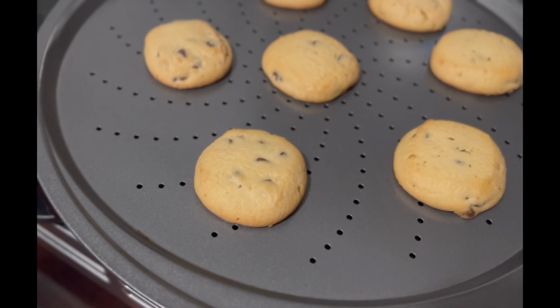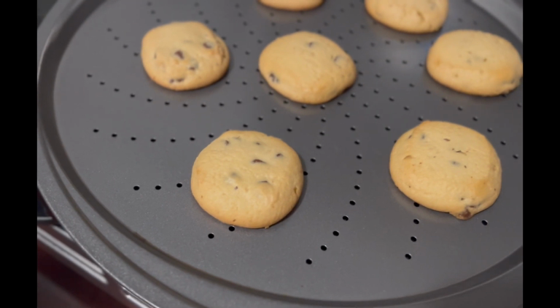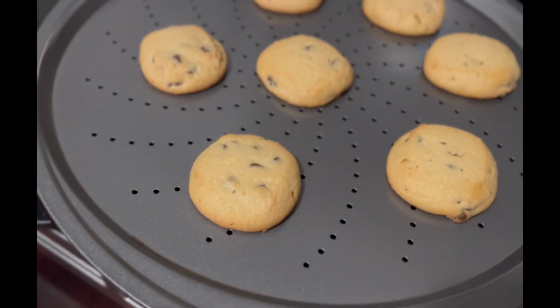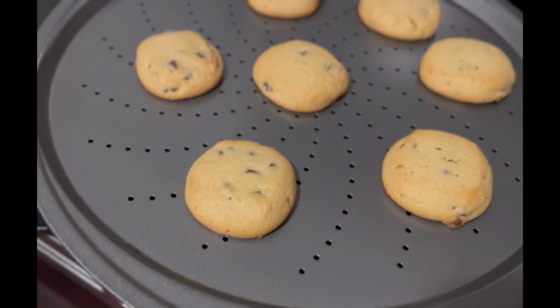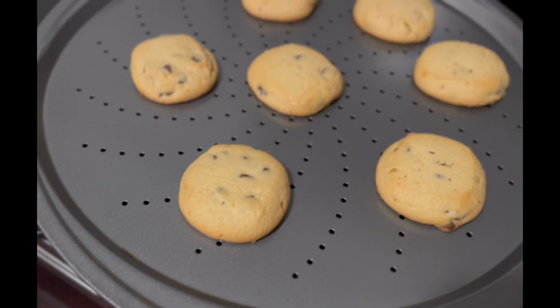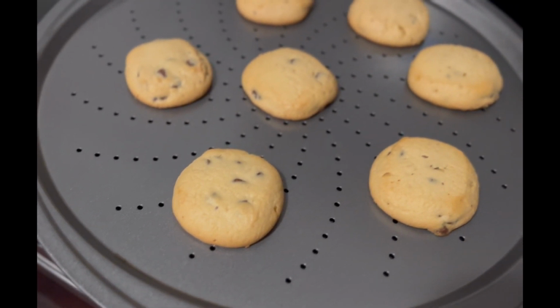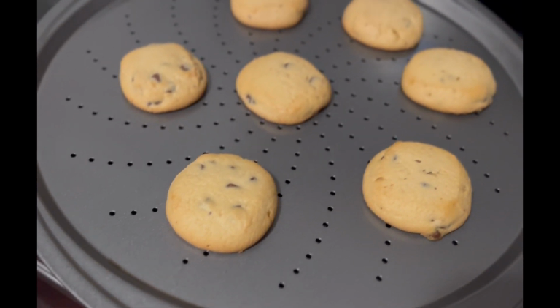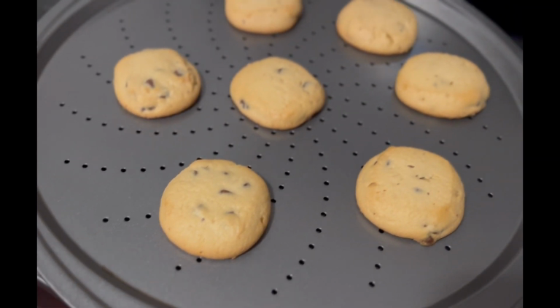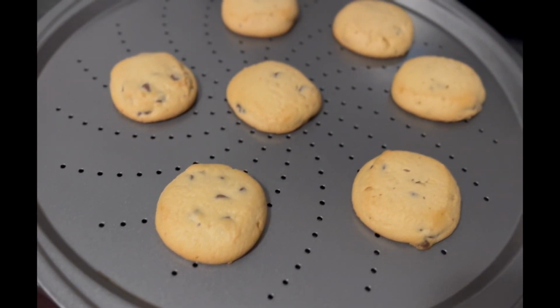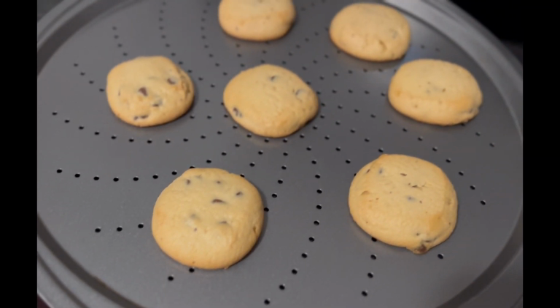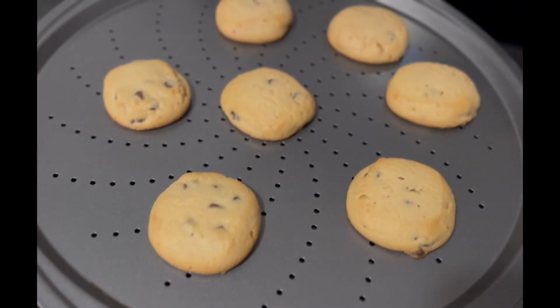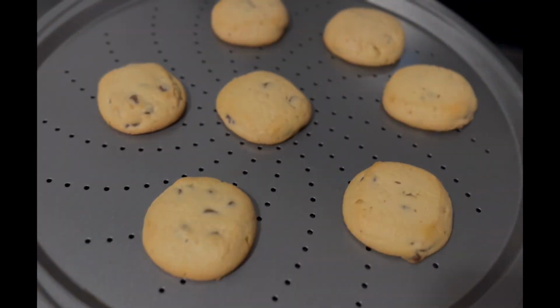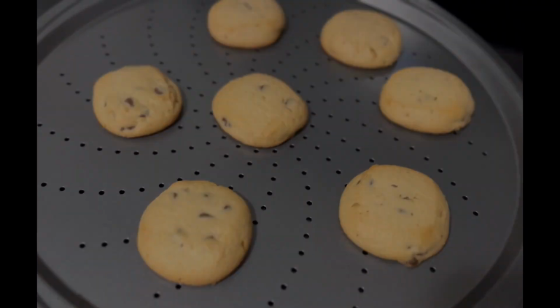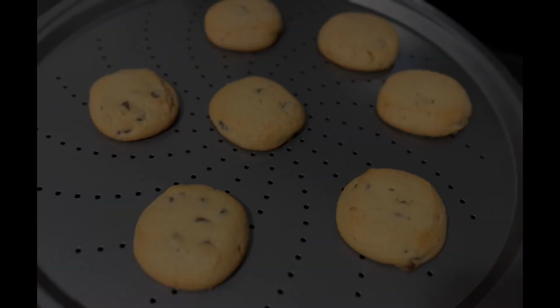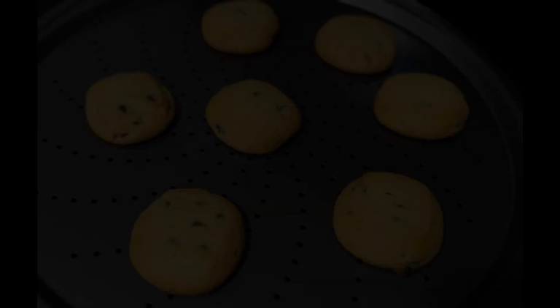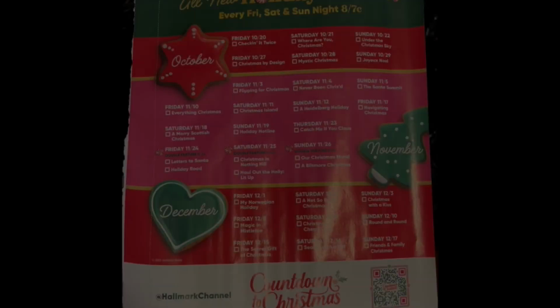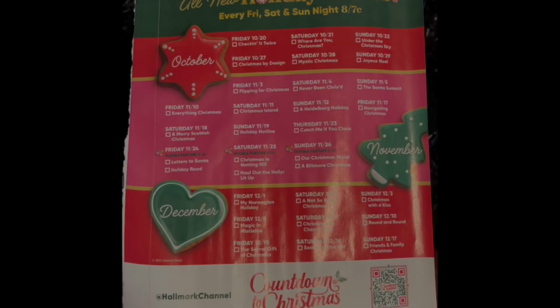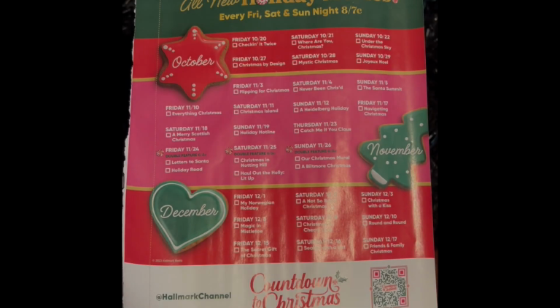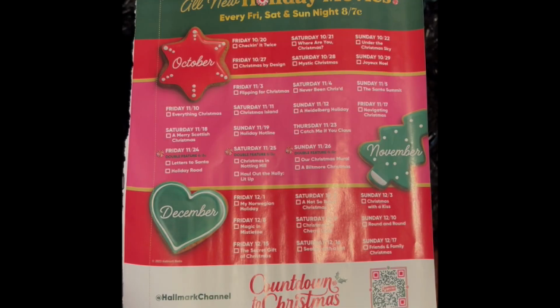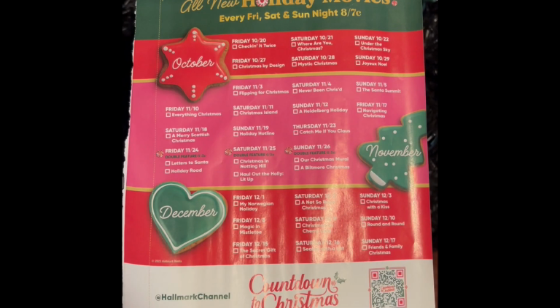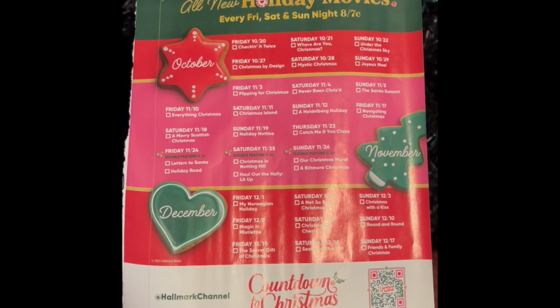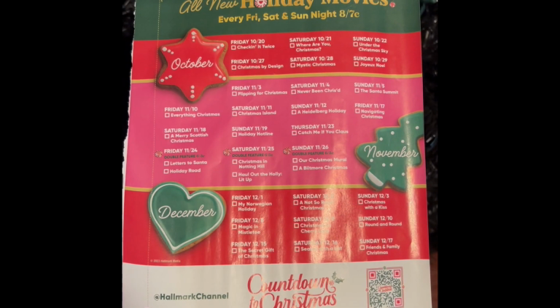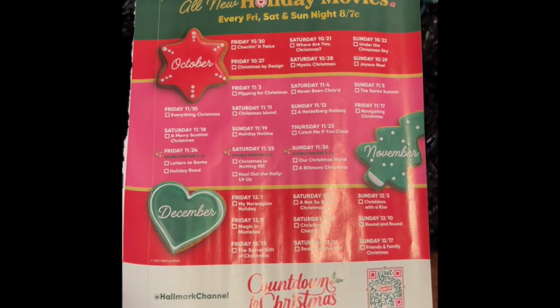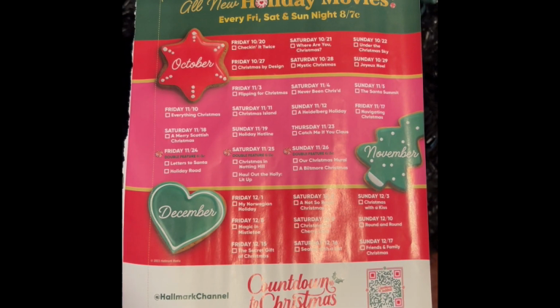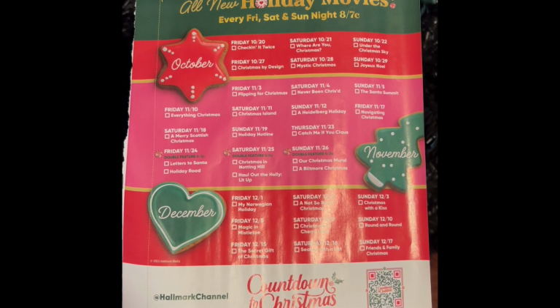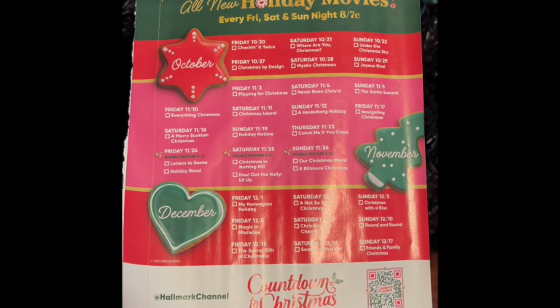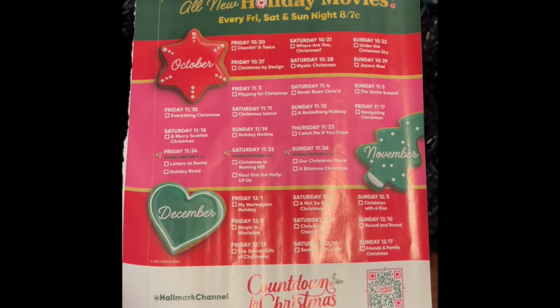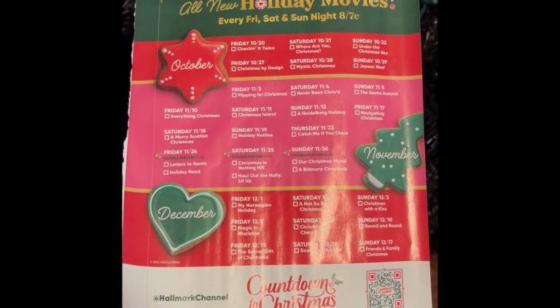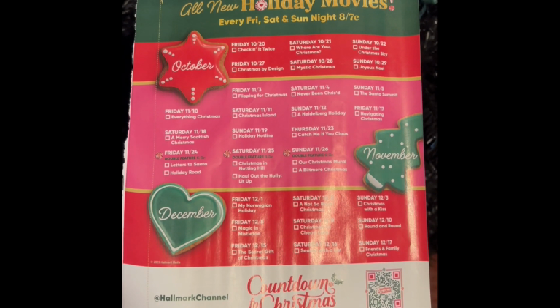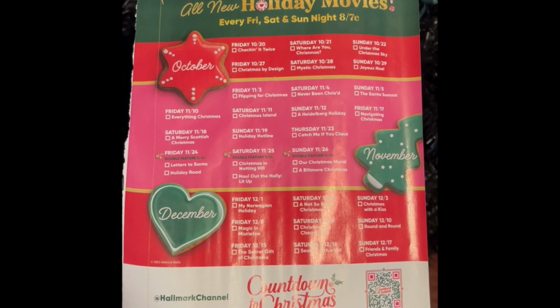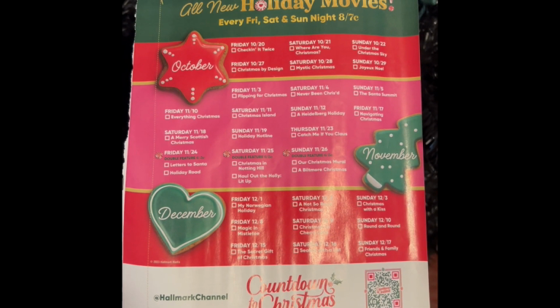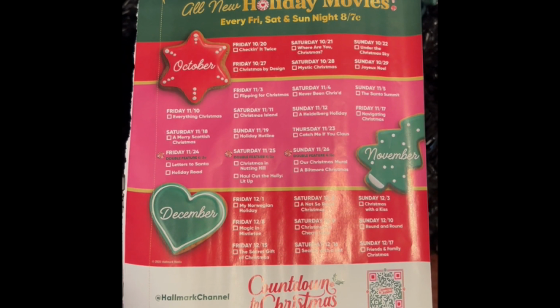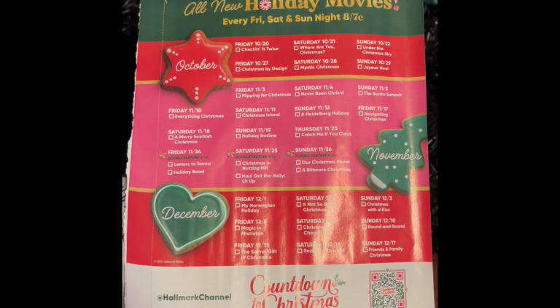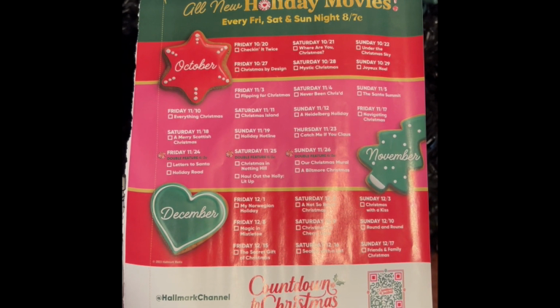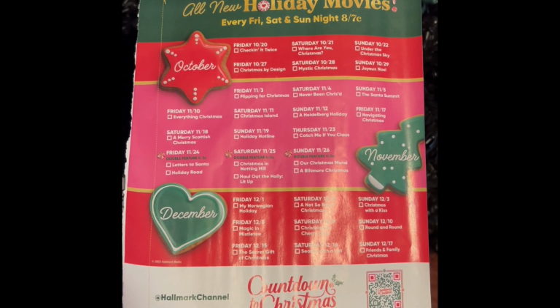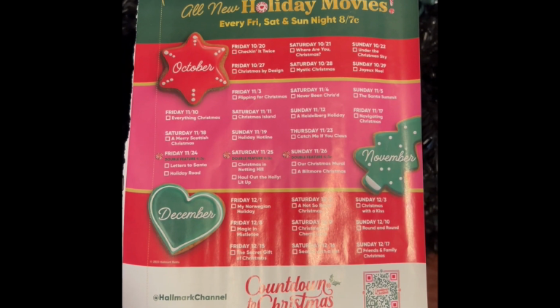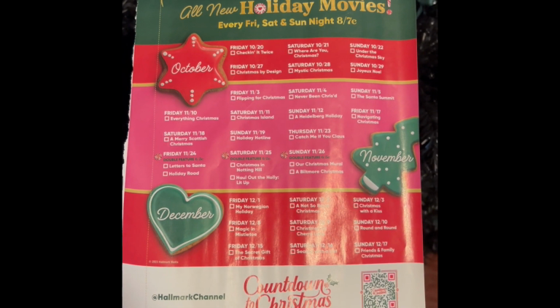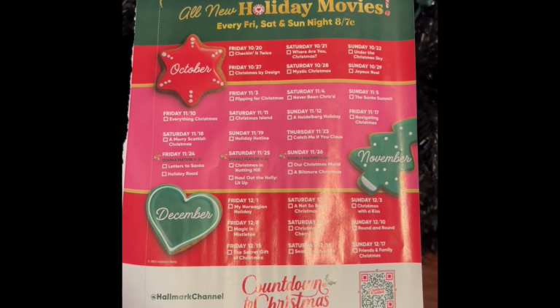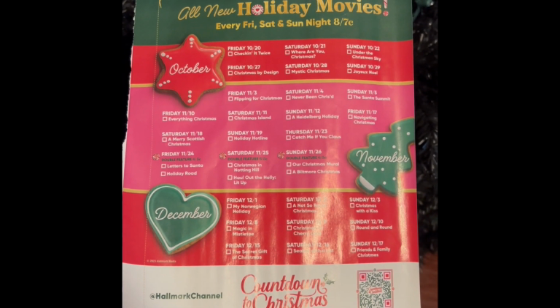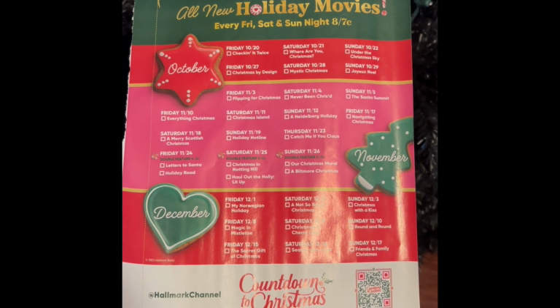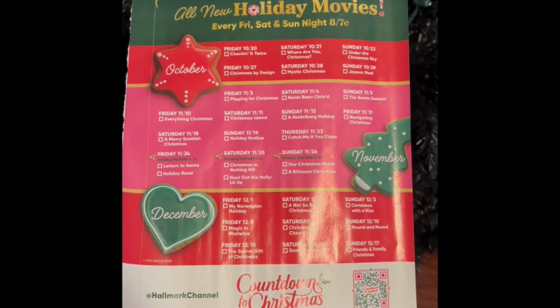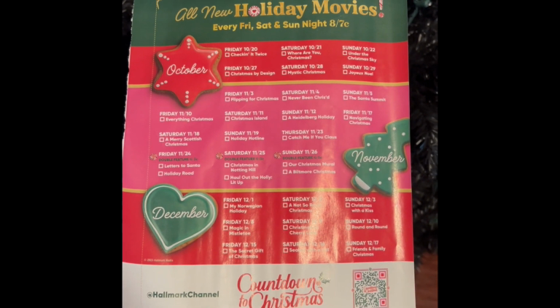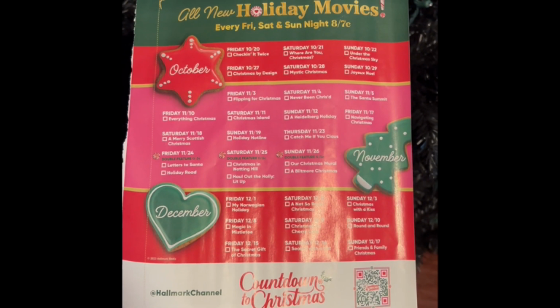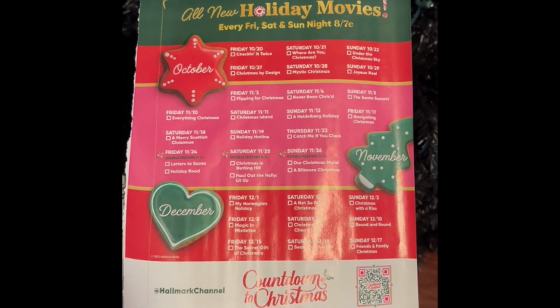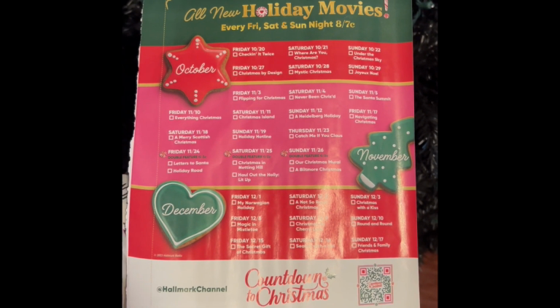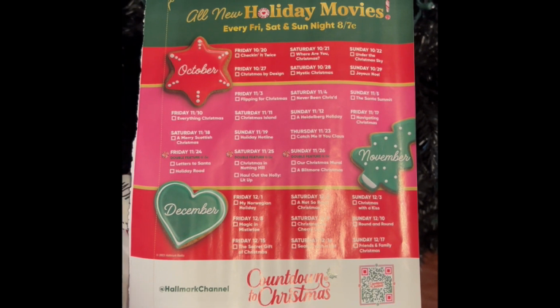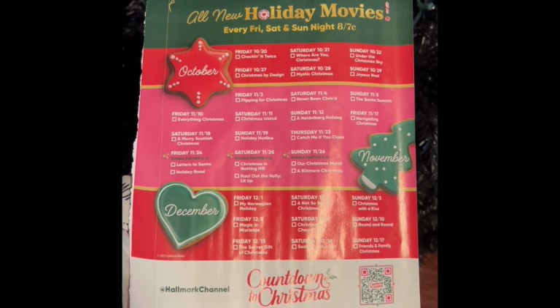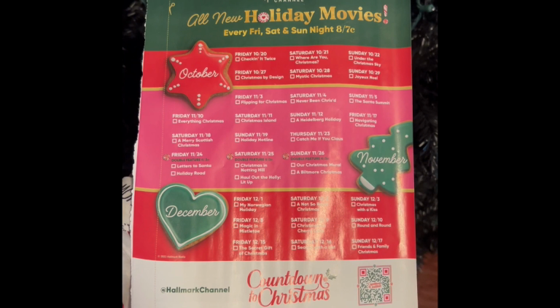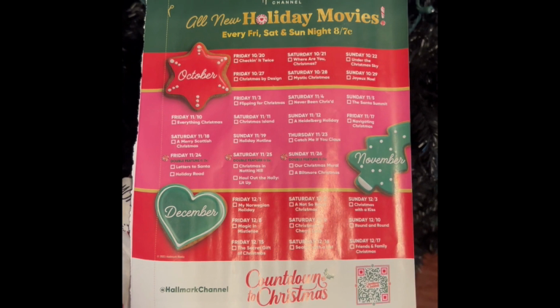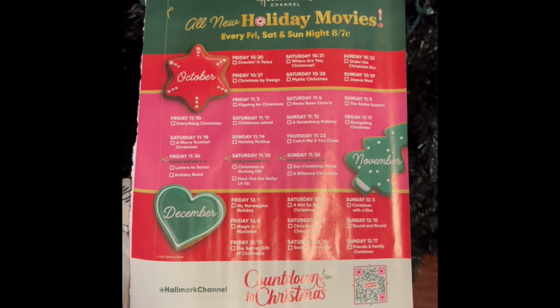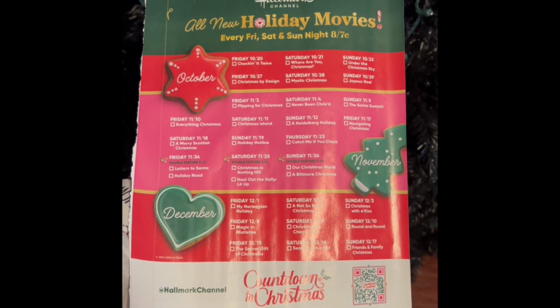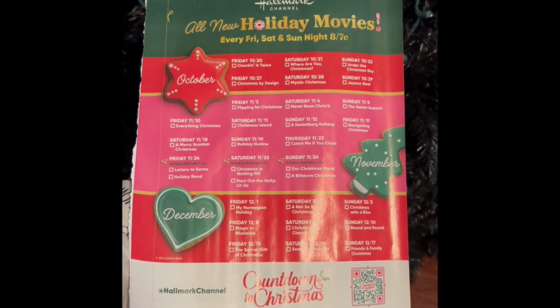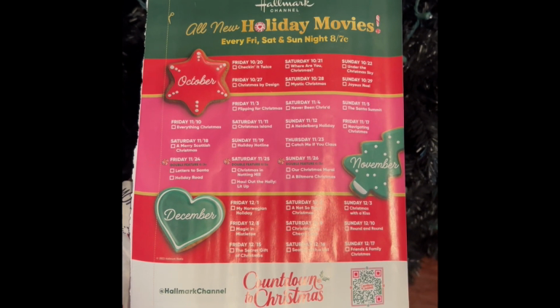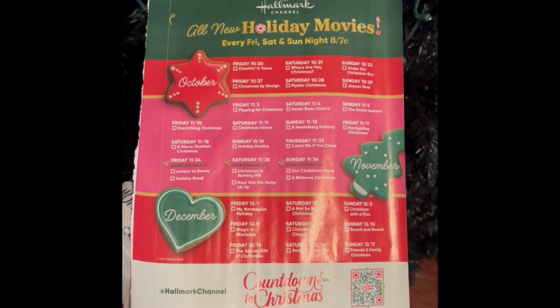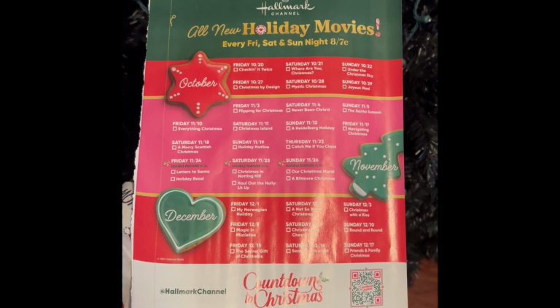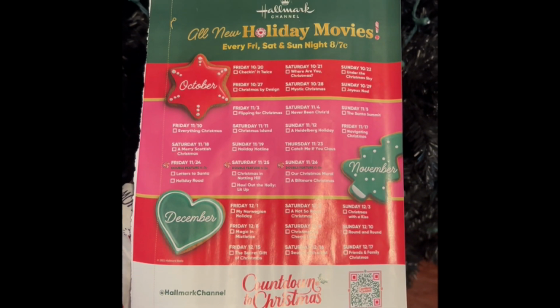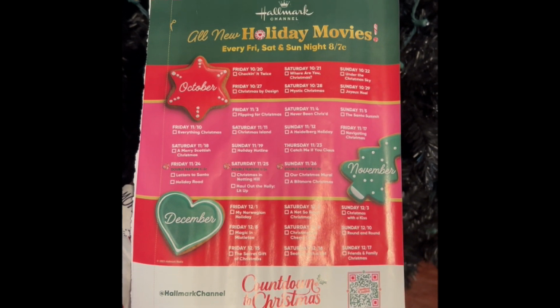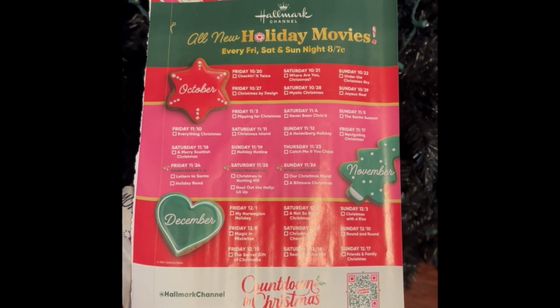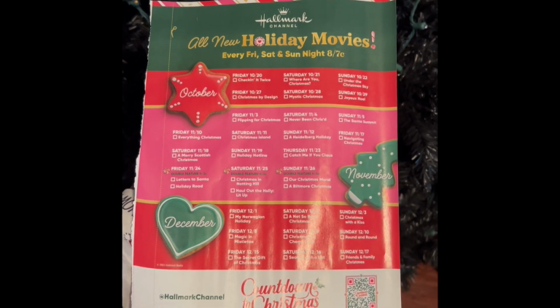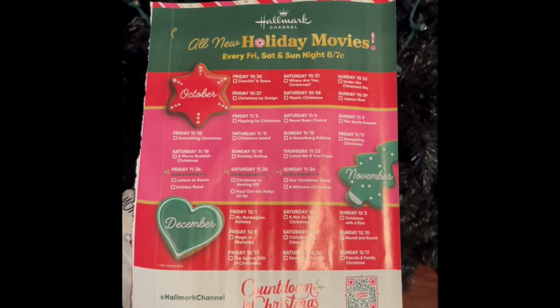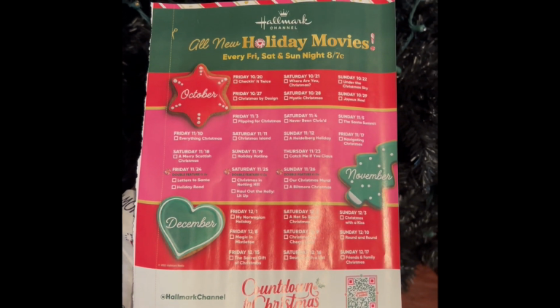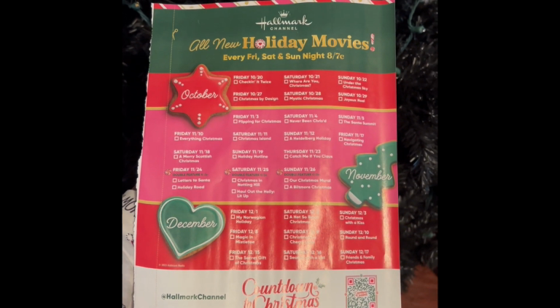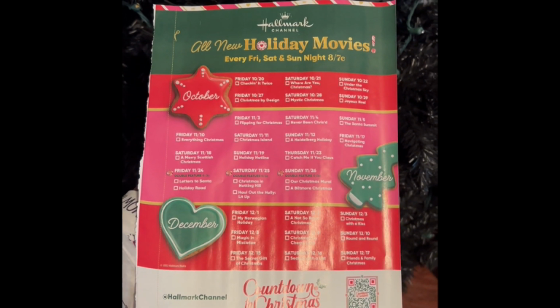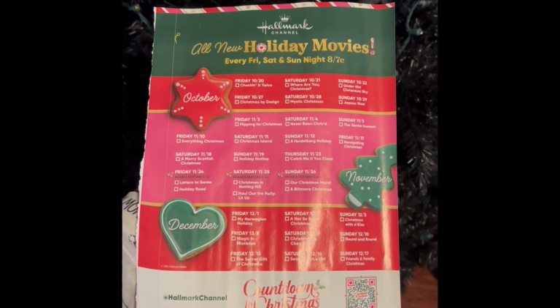Another holiday favorite is watching Christmas movies on Hallmark Christmas Channel. This is their schedule for the season.